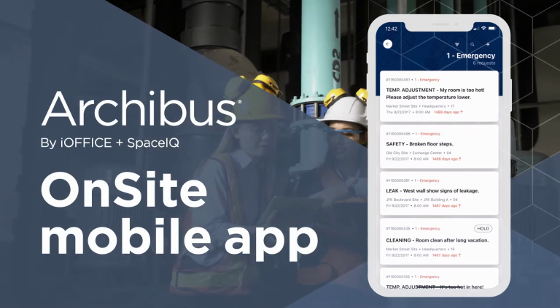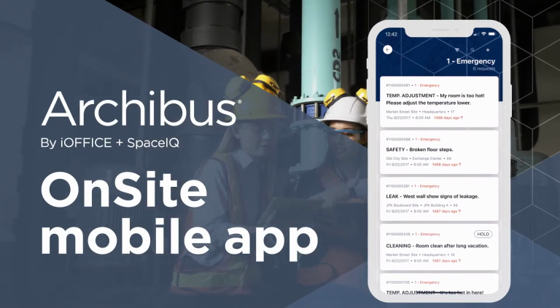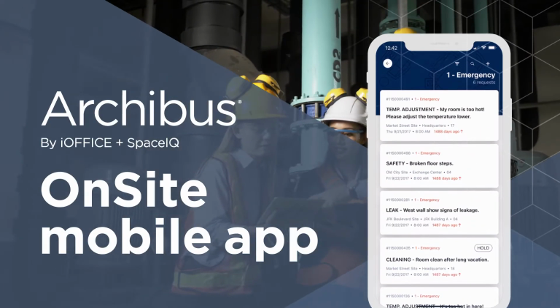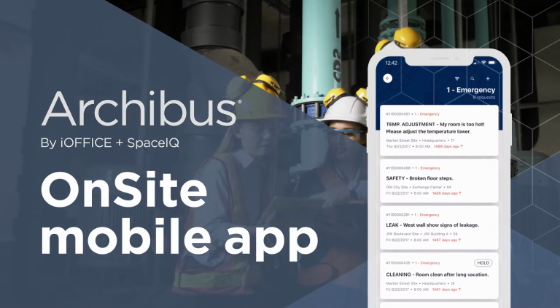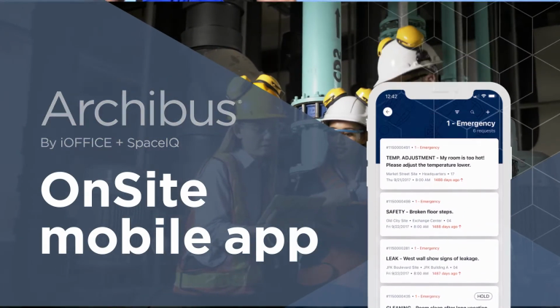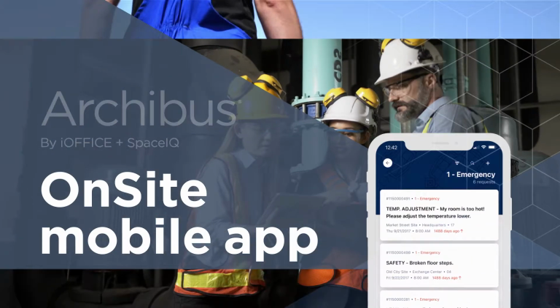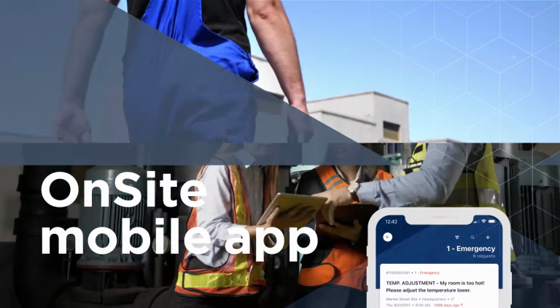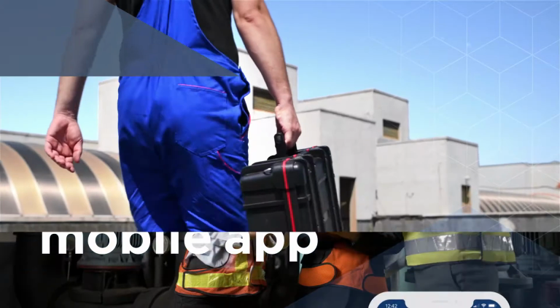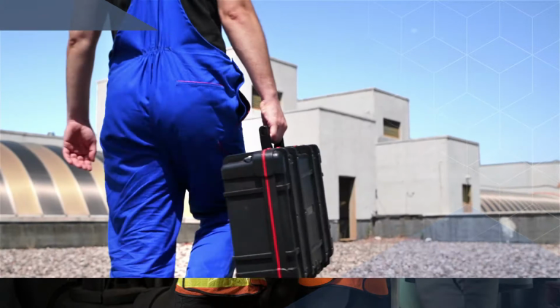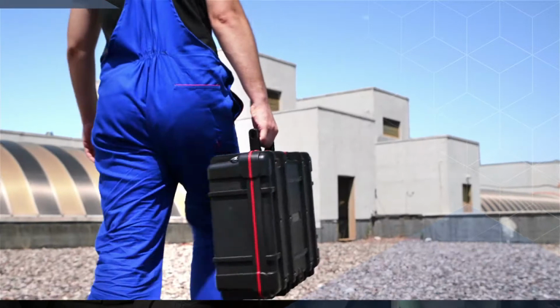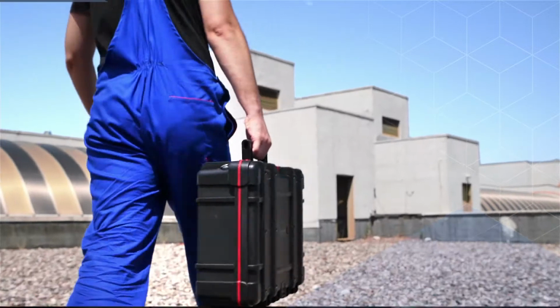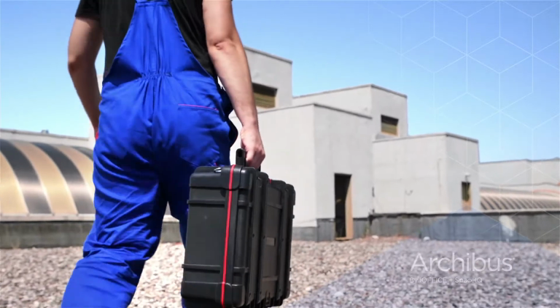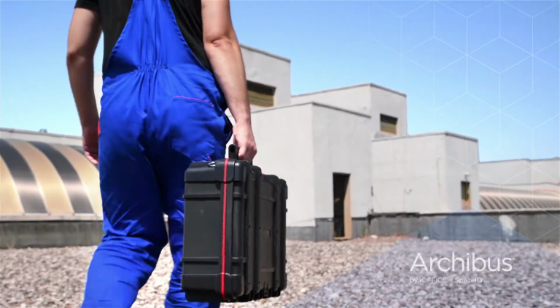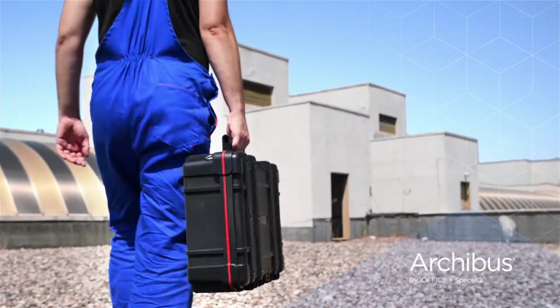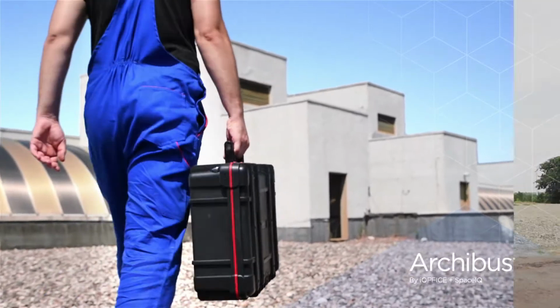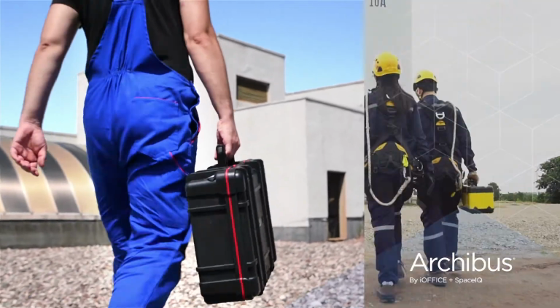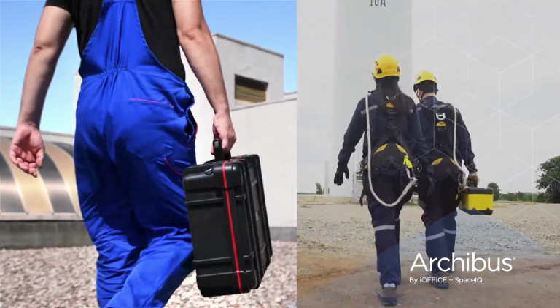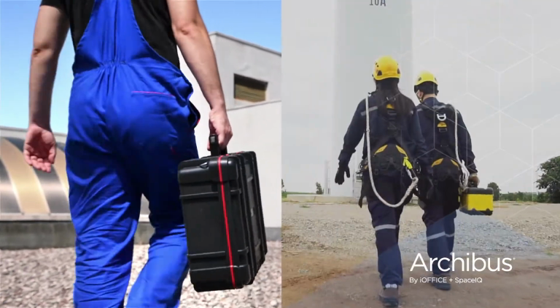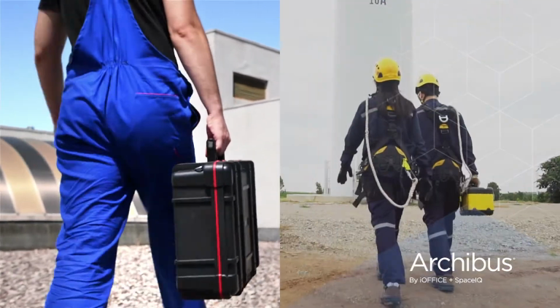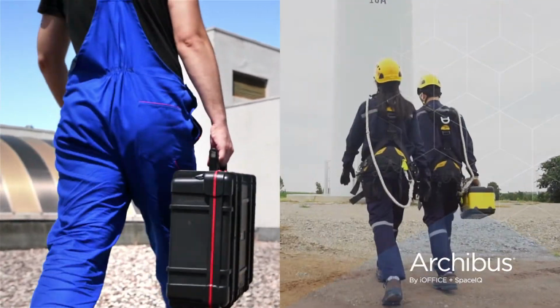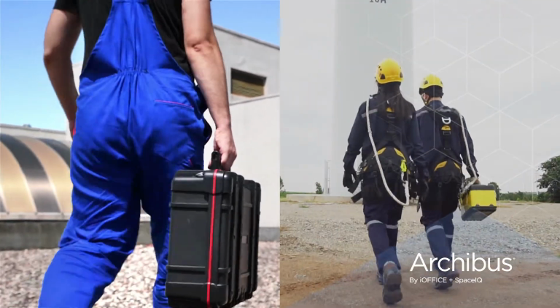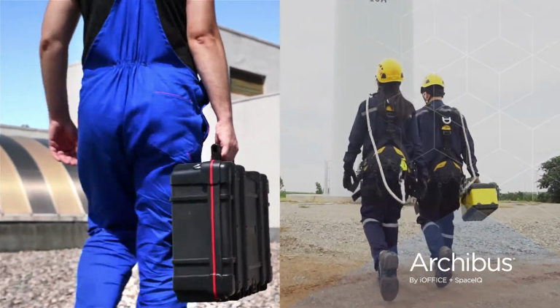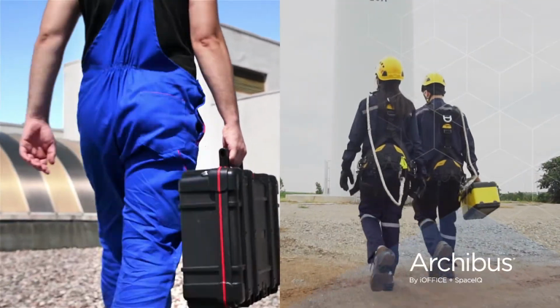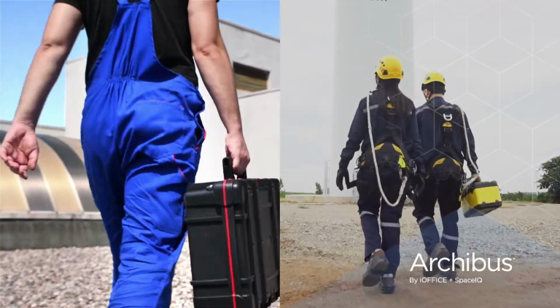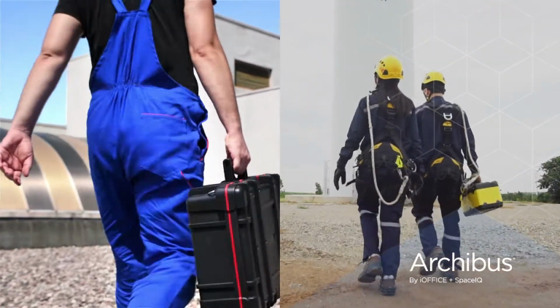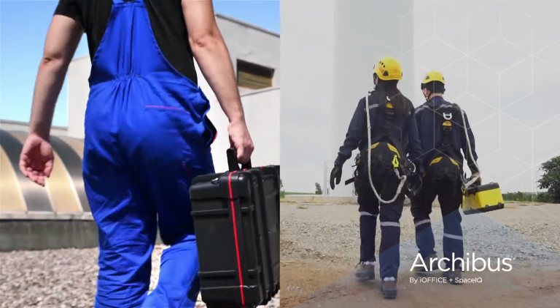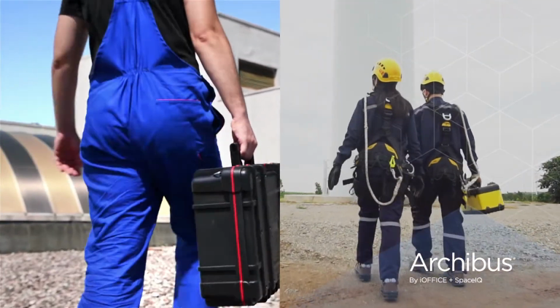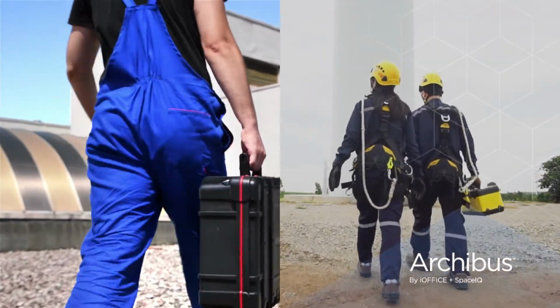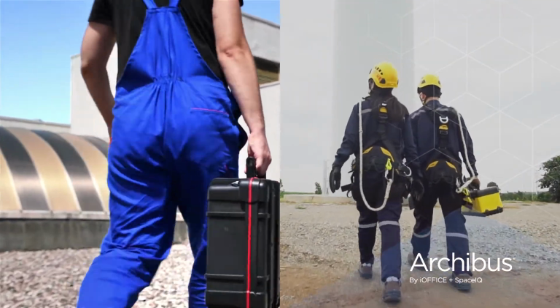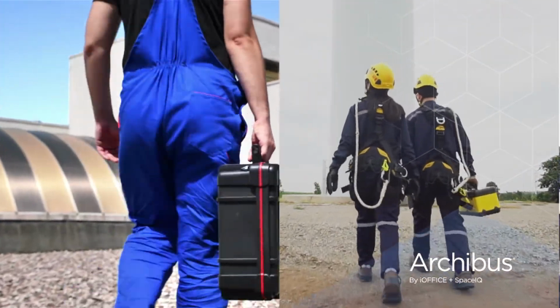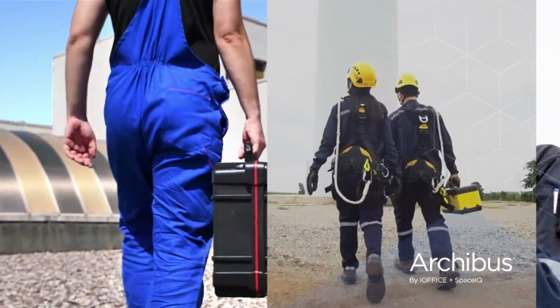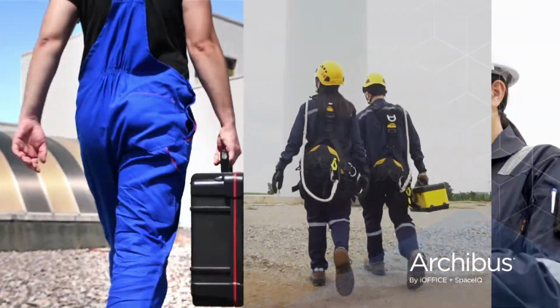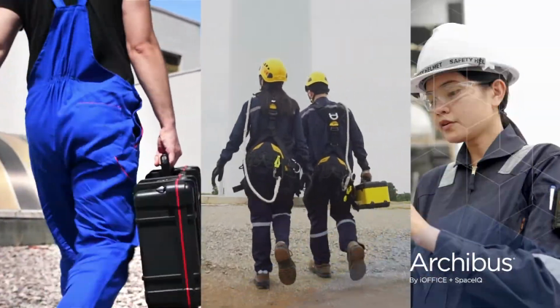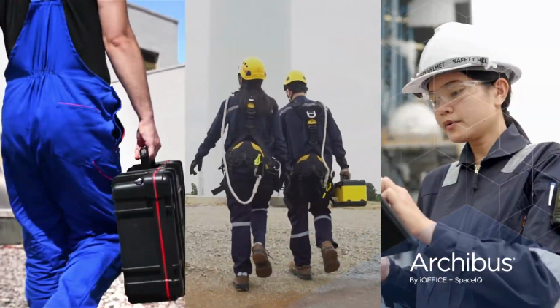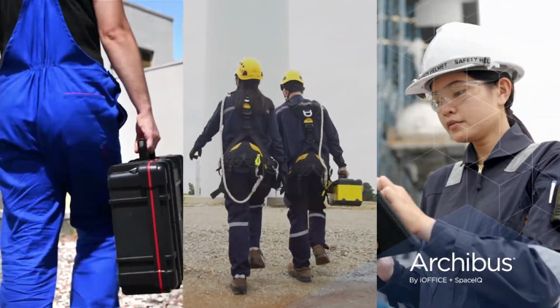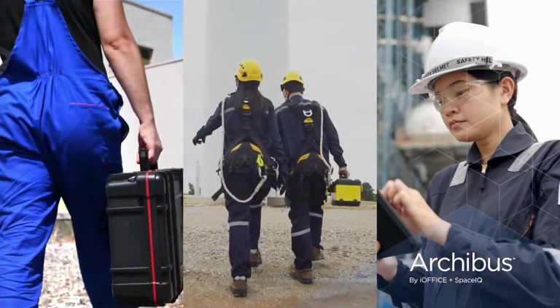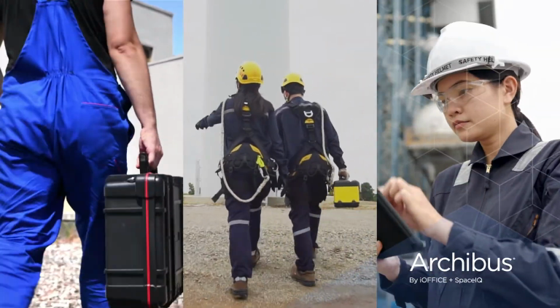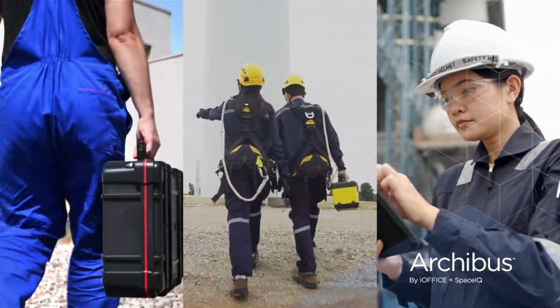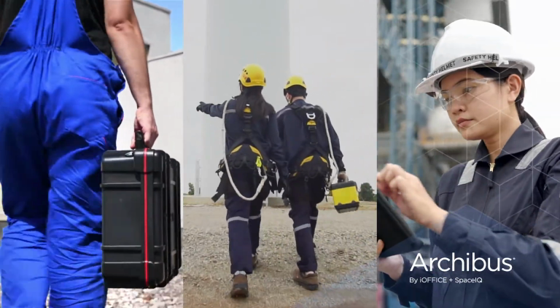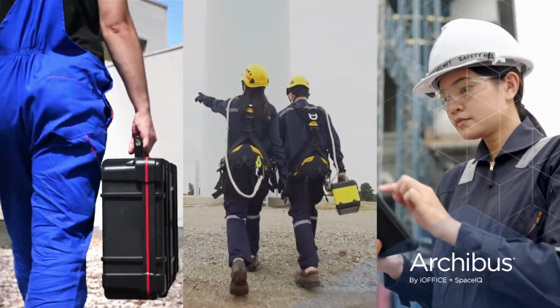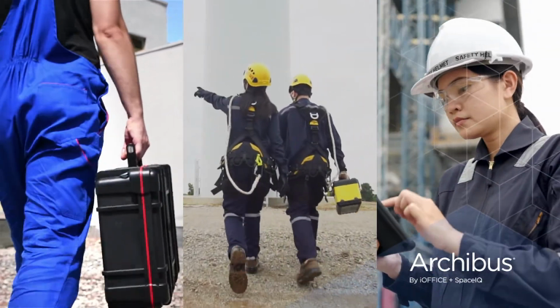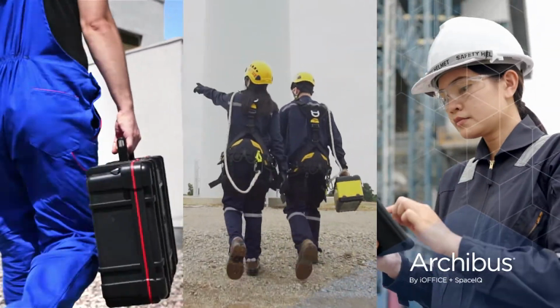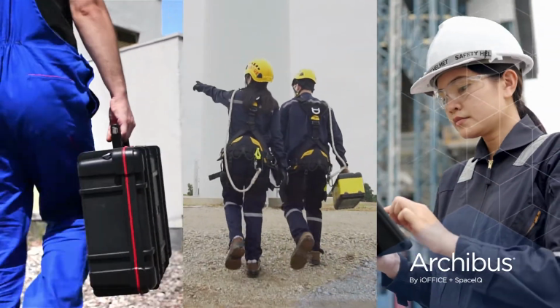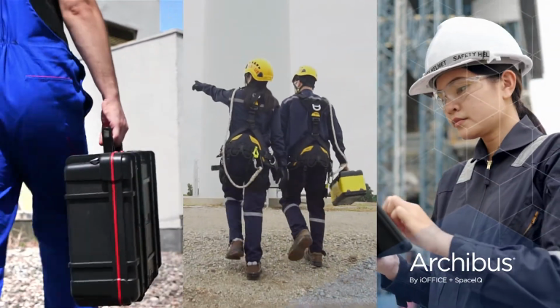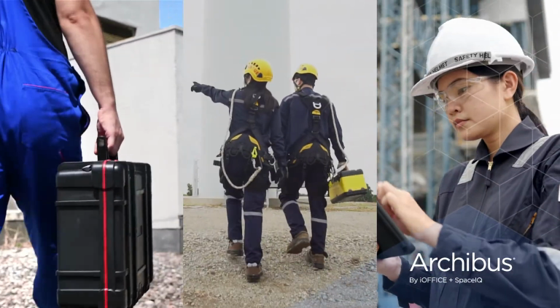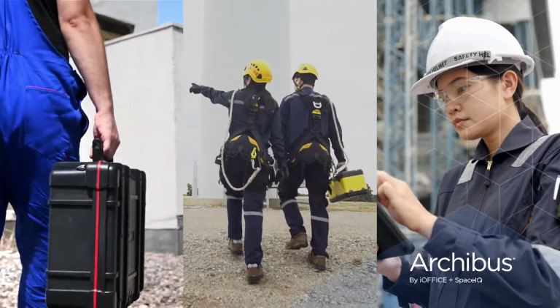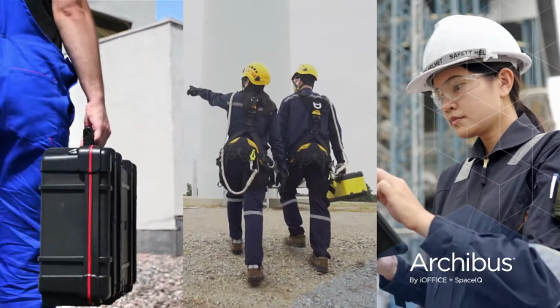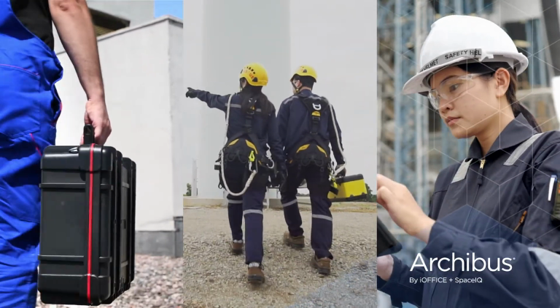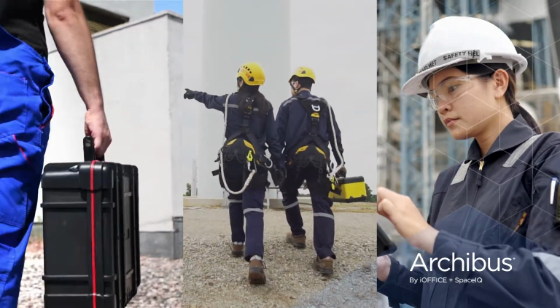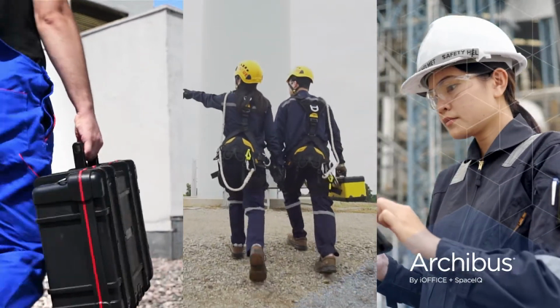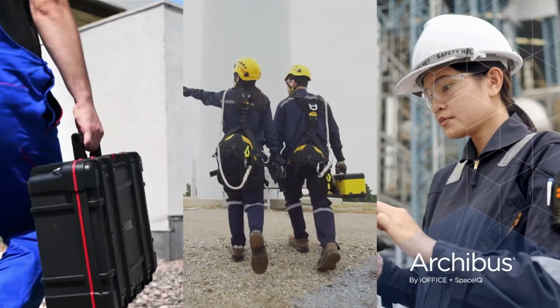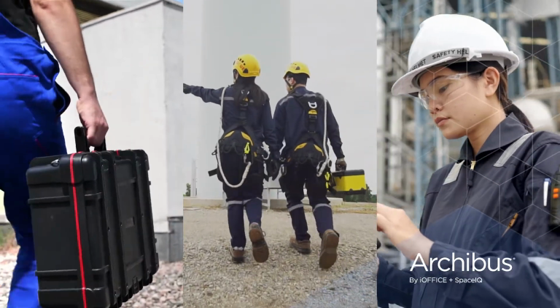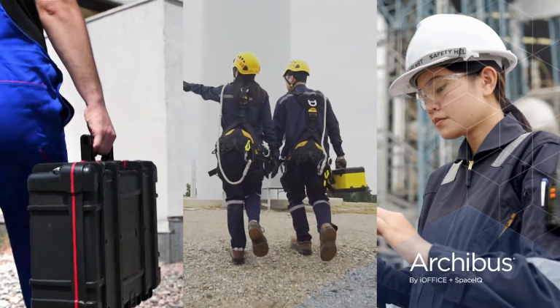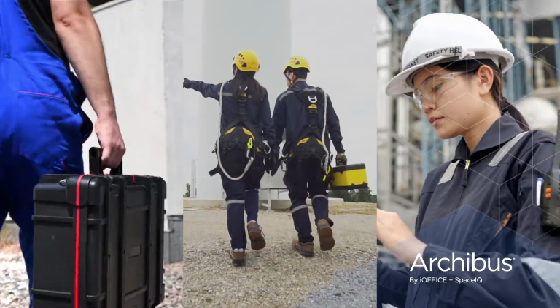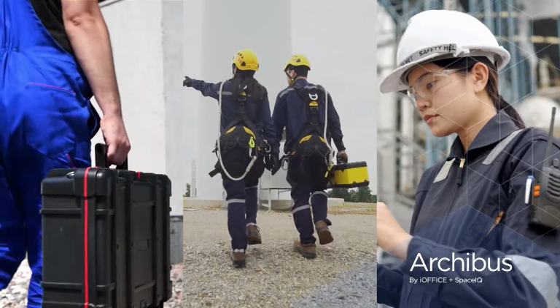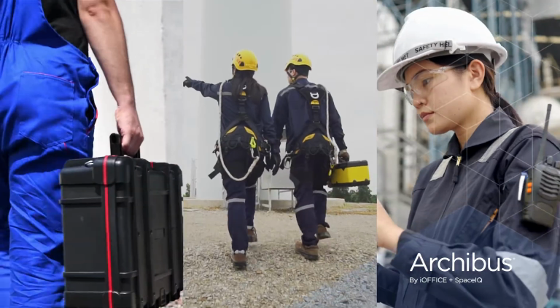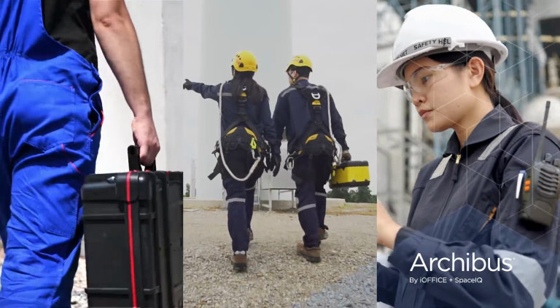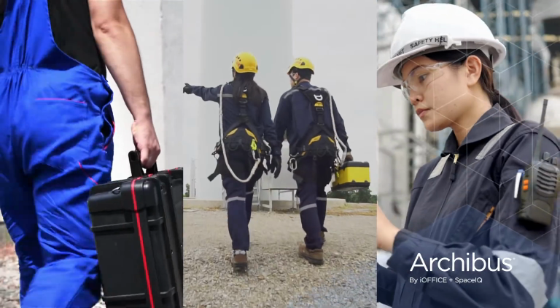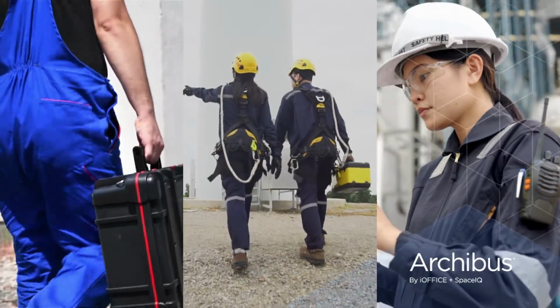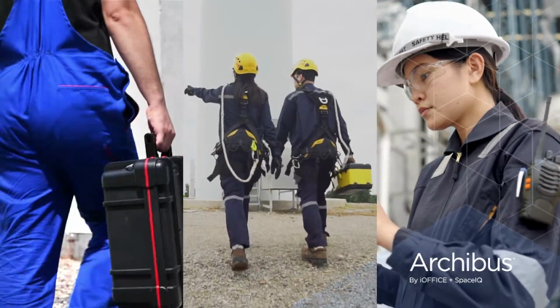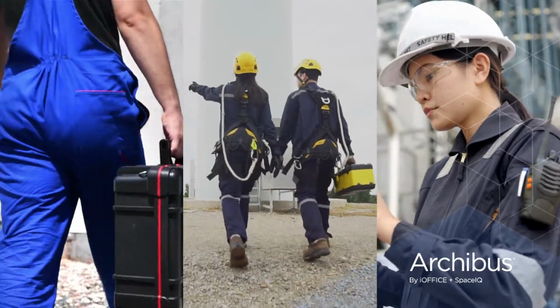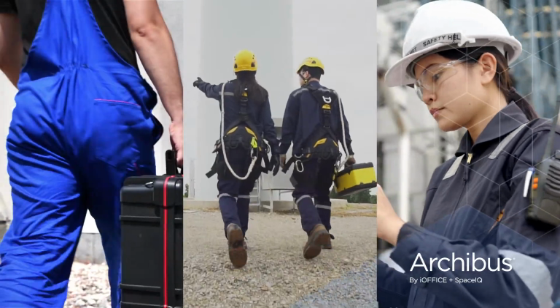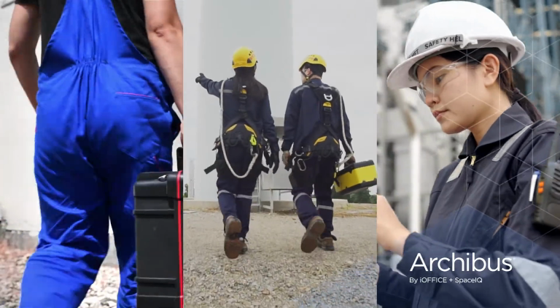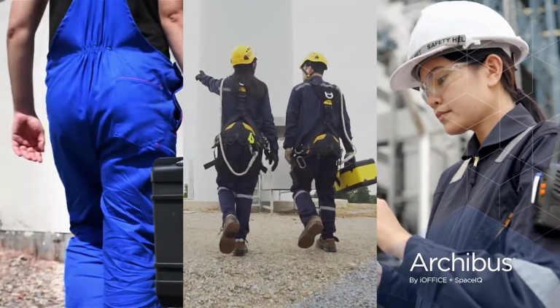The ArcaBus on-site mobile app connects your entire team so you can collaborate easily on projects from start to finish.